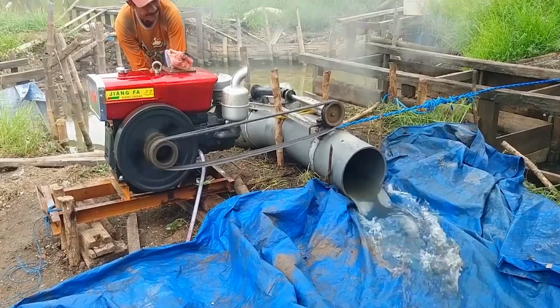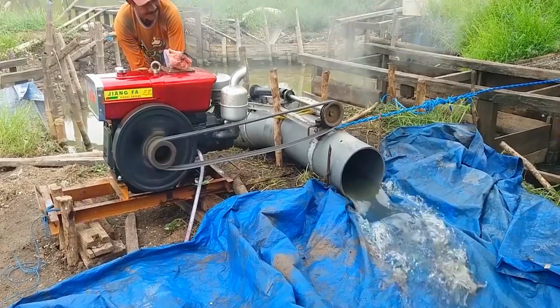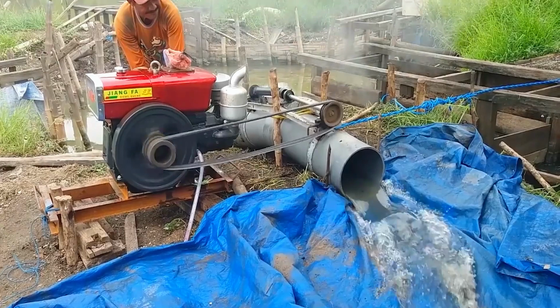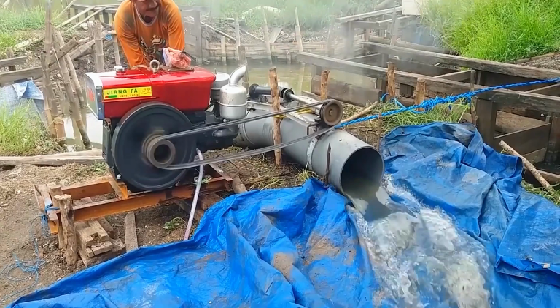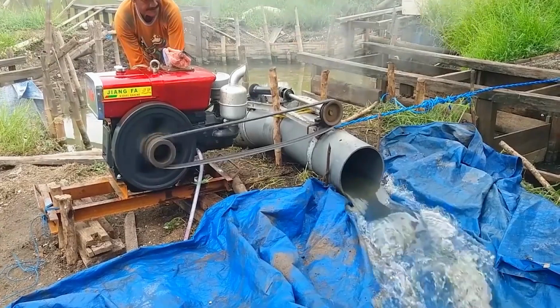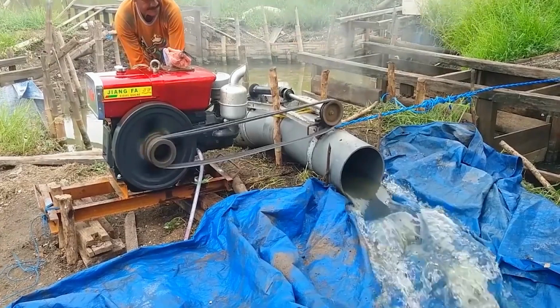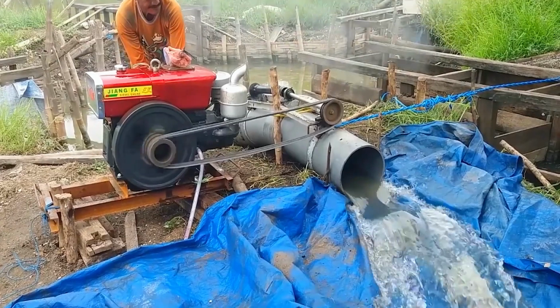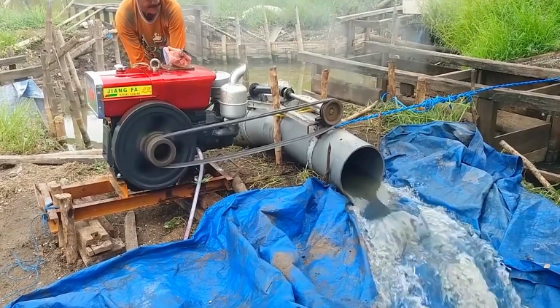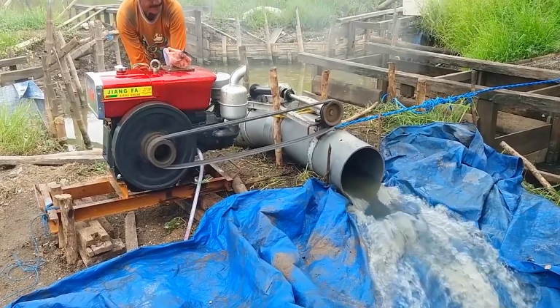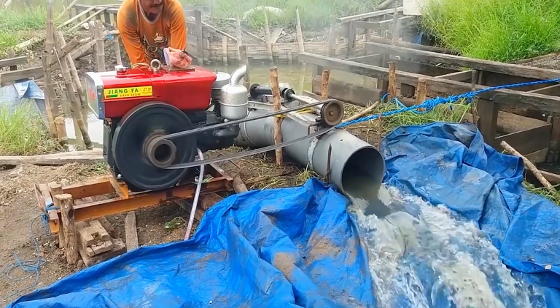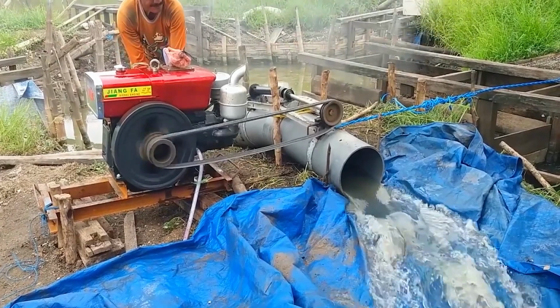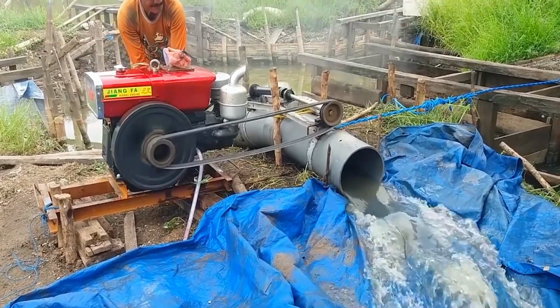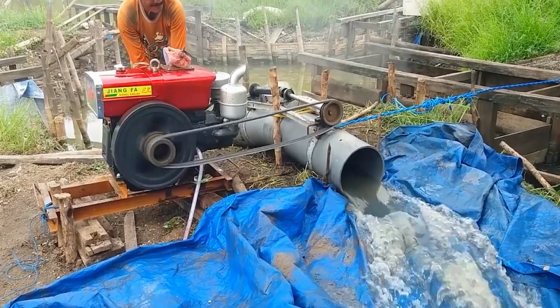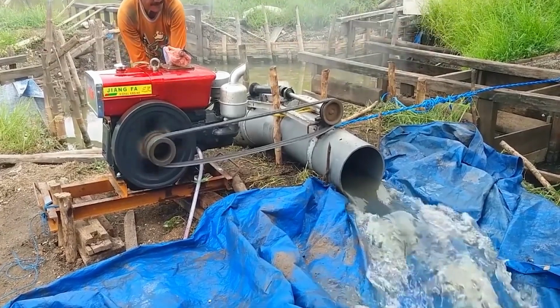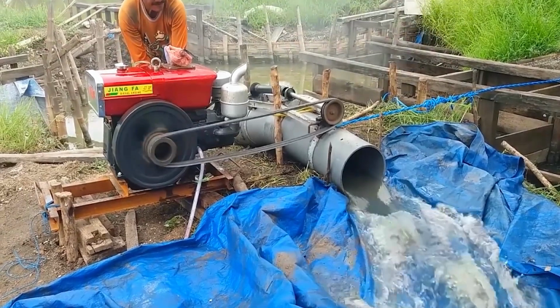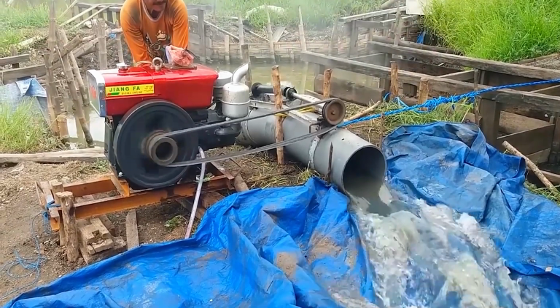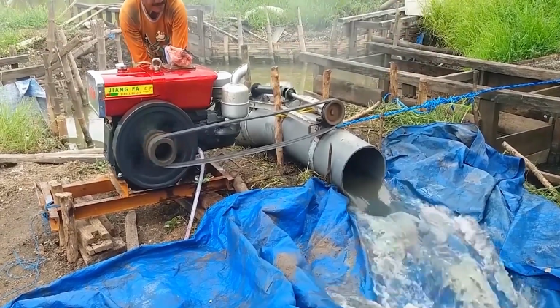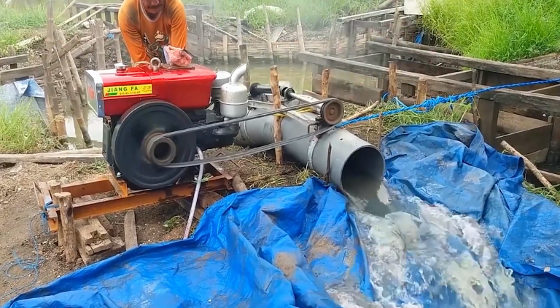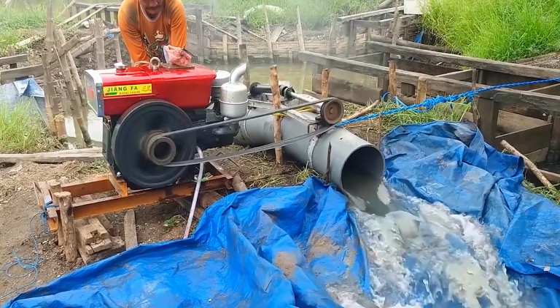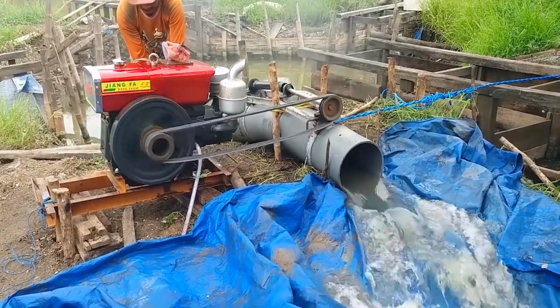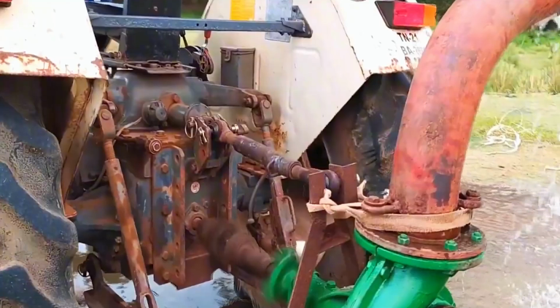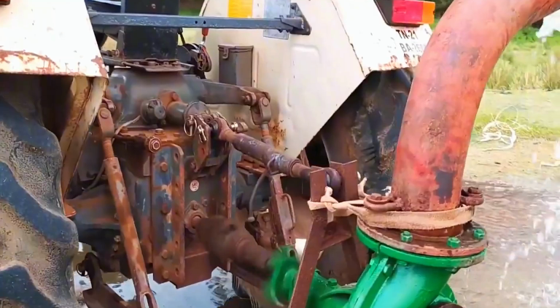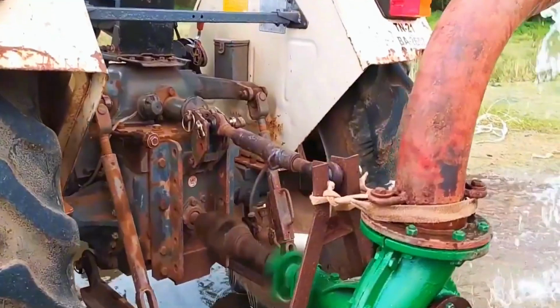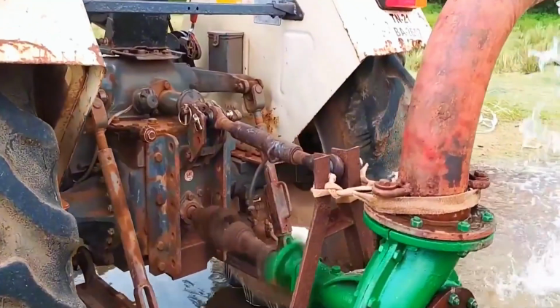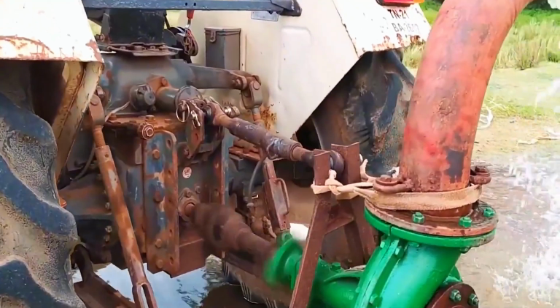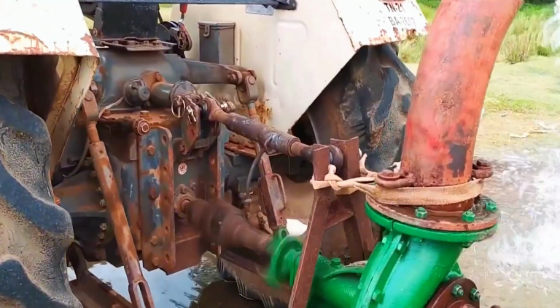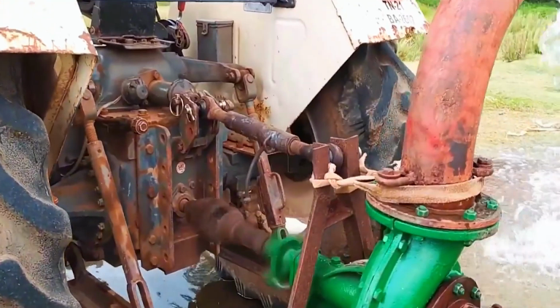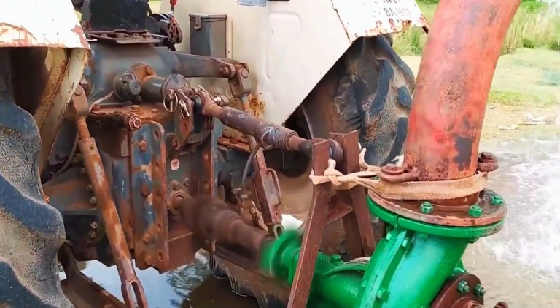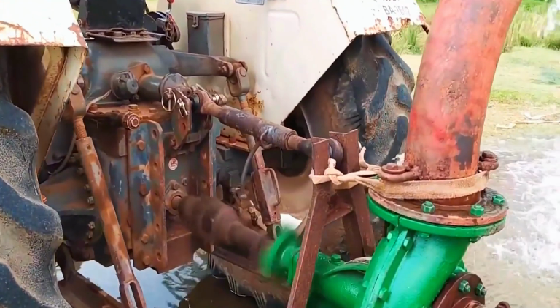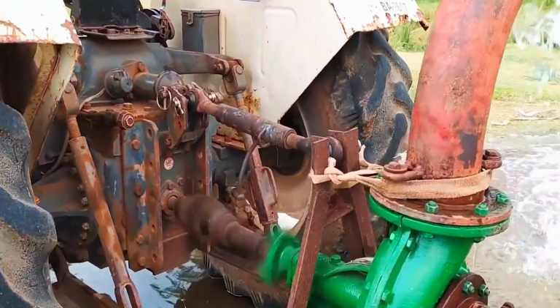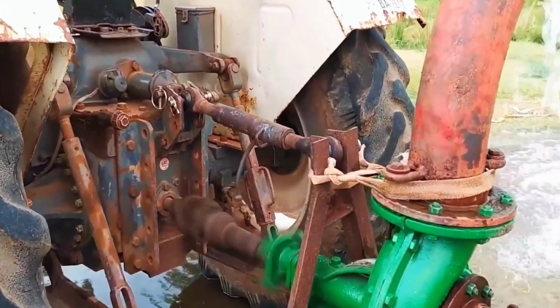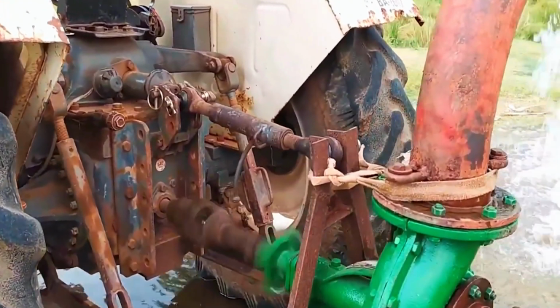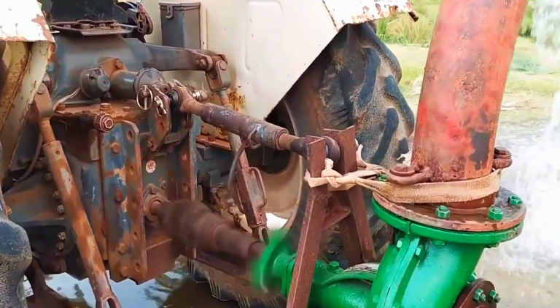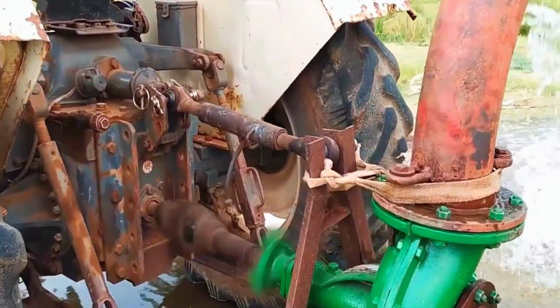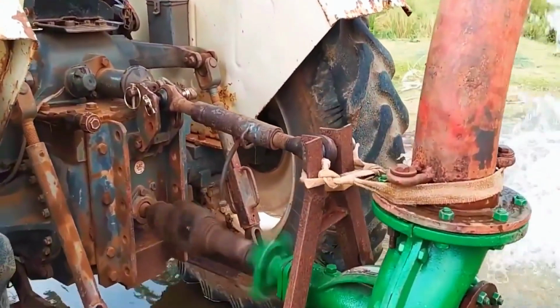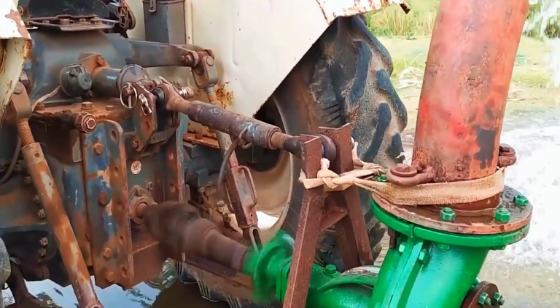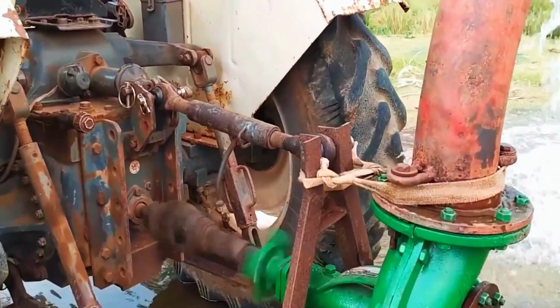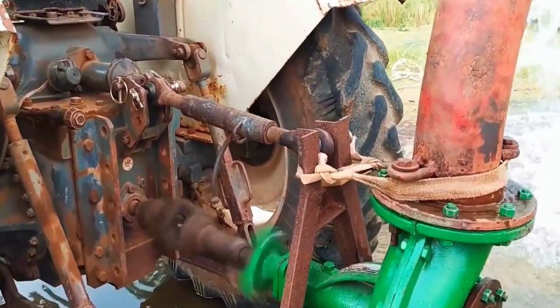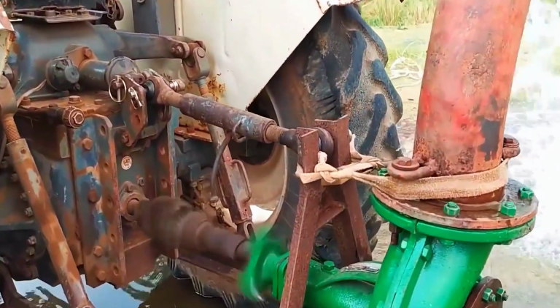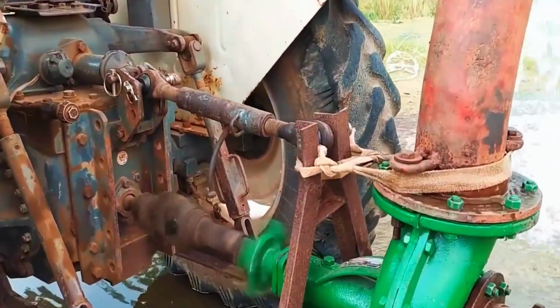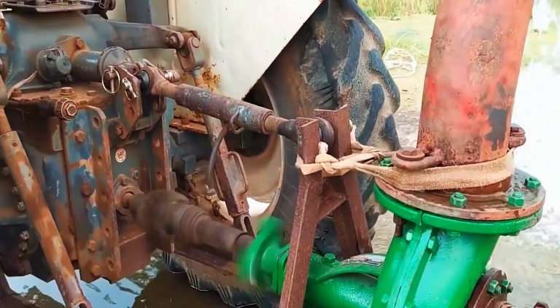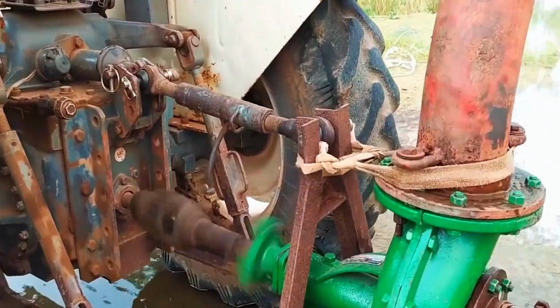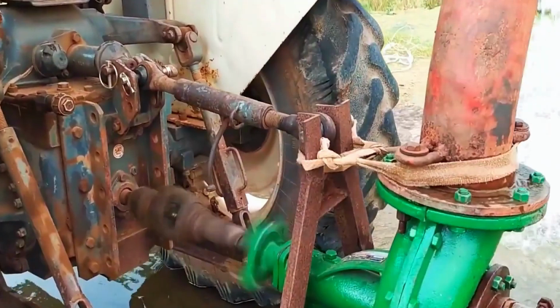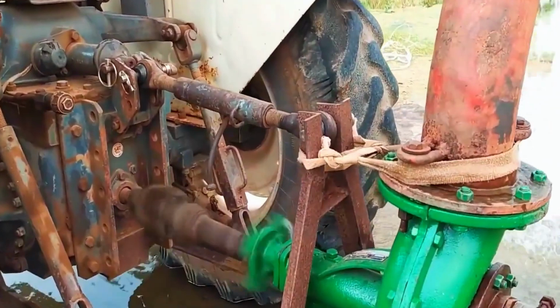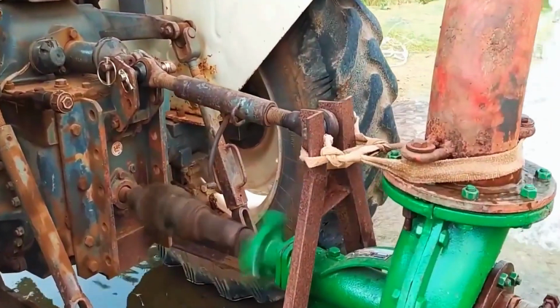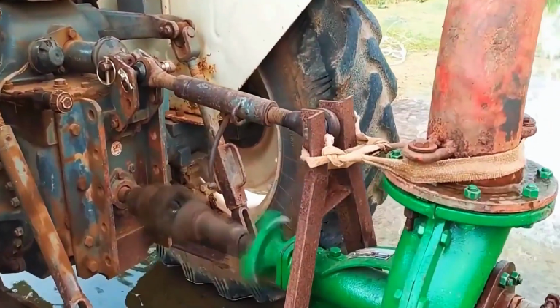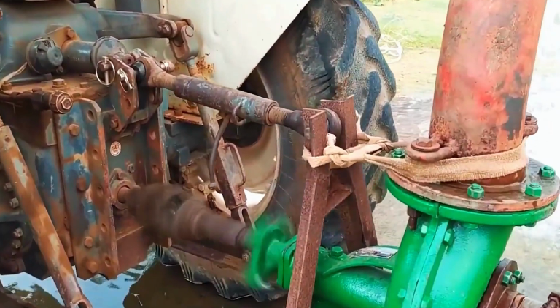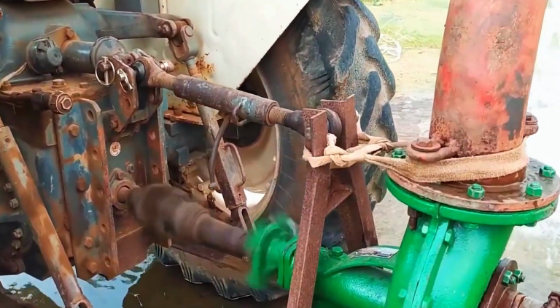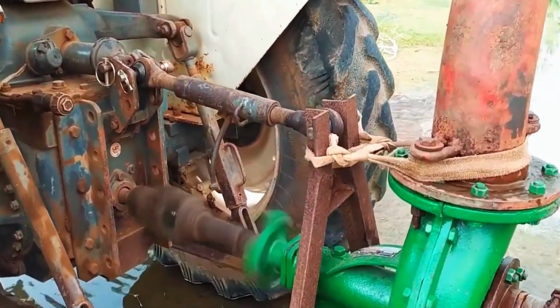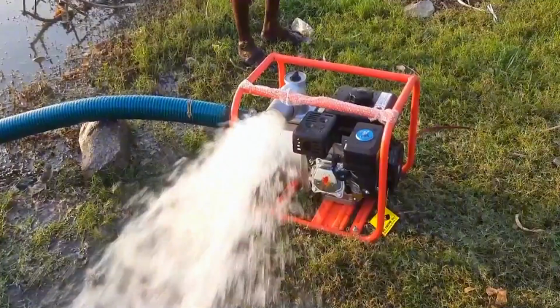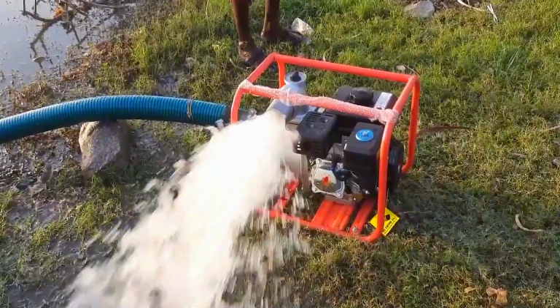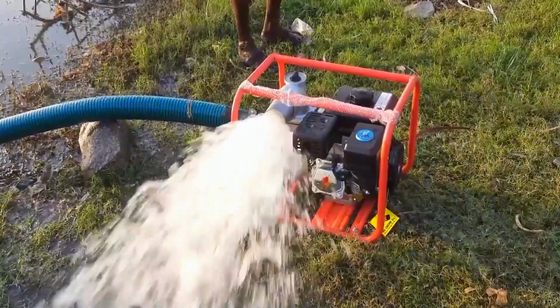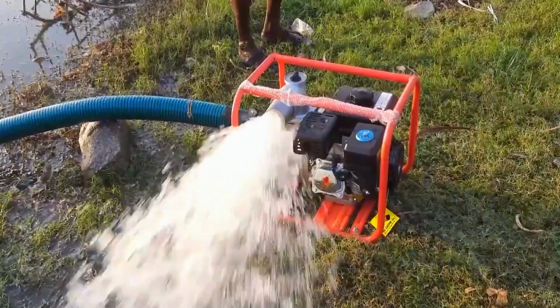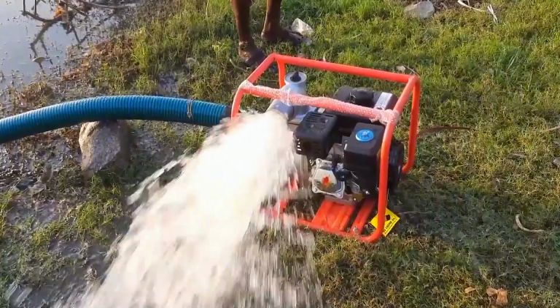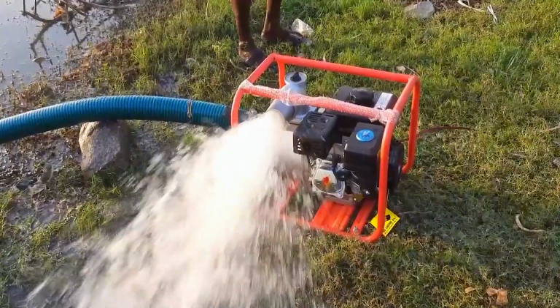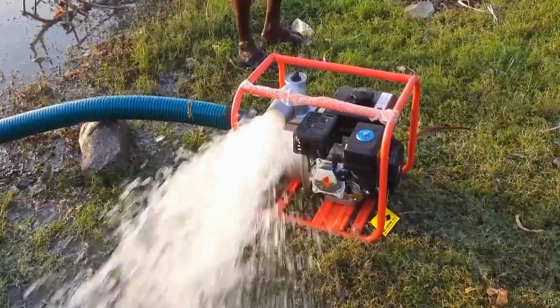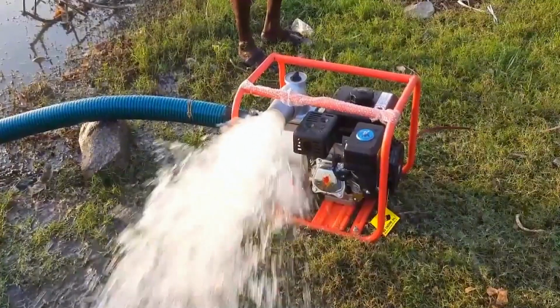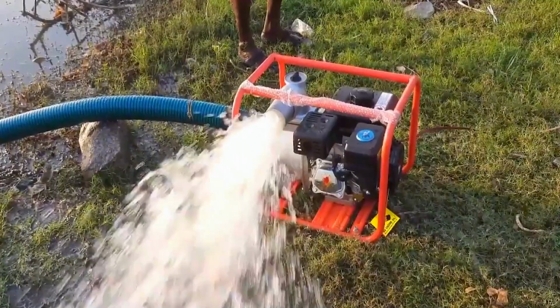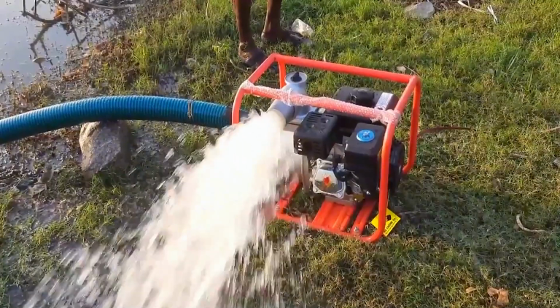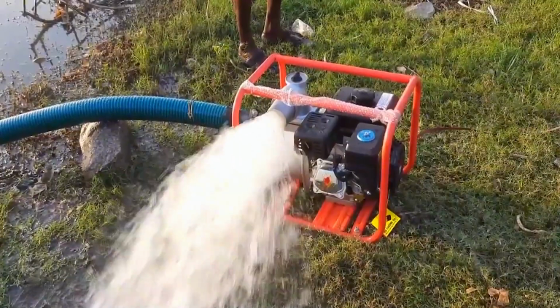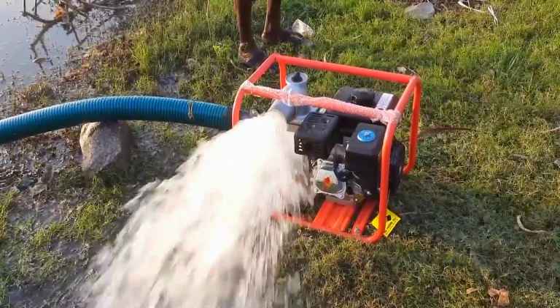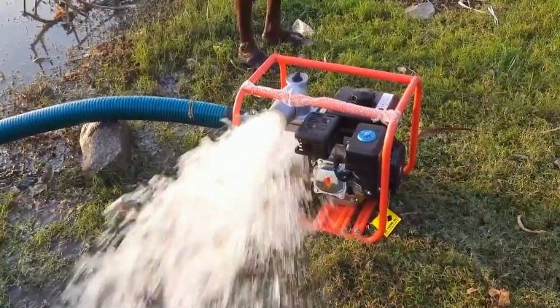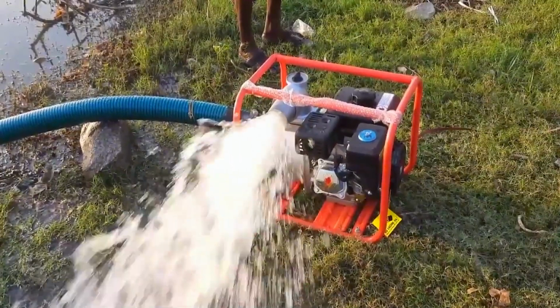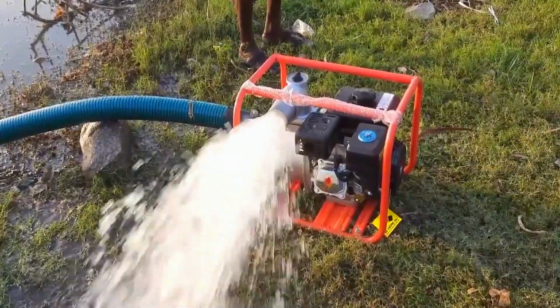Have you ever seen a drive shaft water pump? It works with a tractor and an axial flow pump for irrigation, and the power output is exceptionally strong.